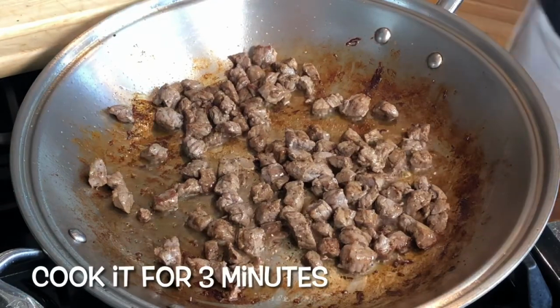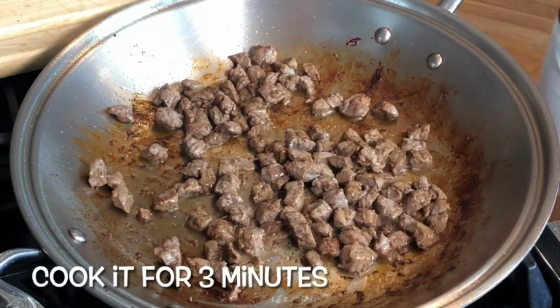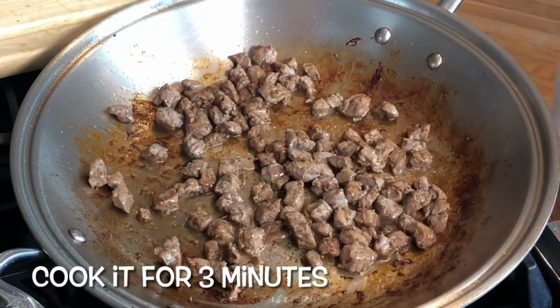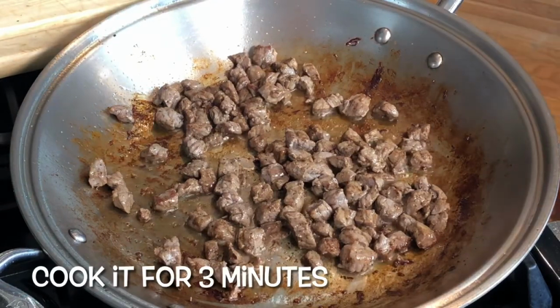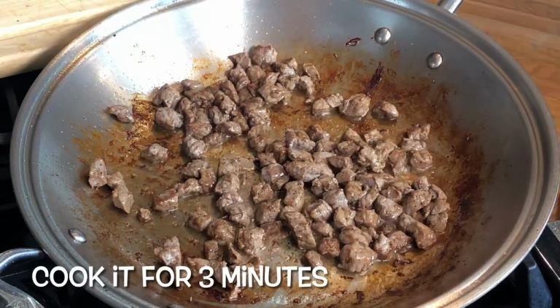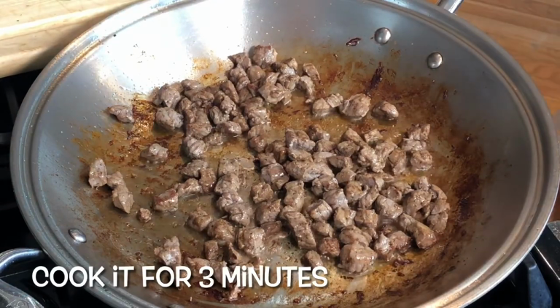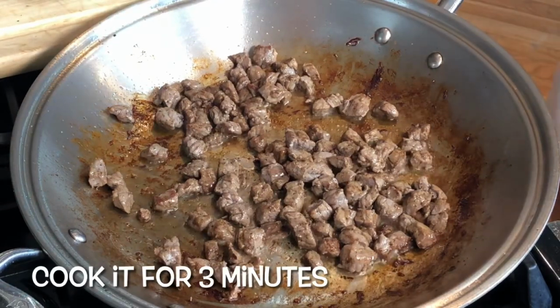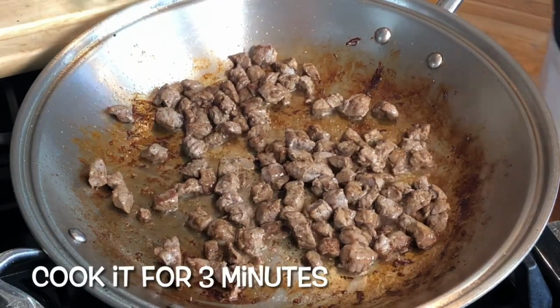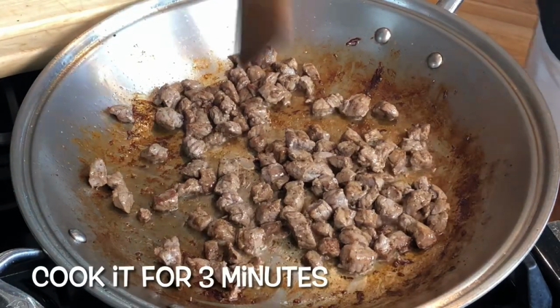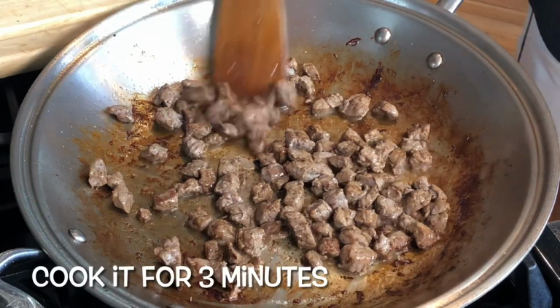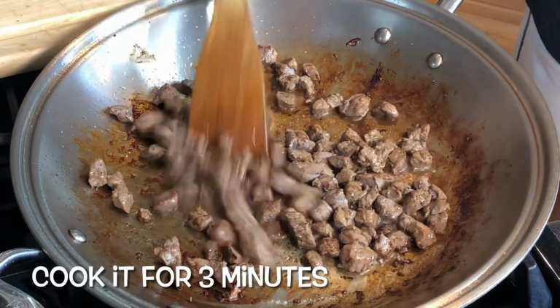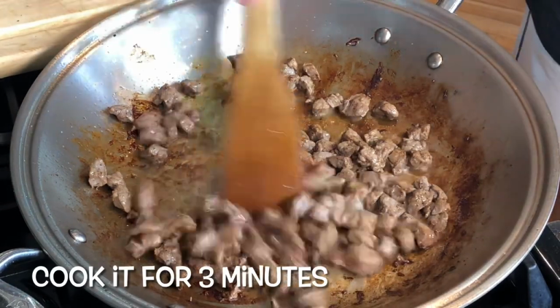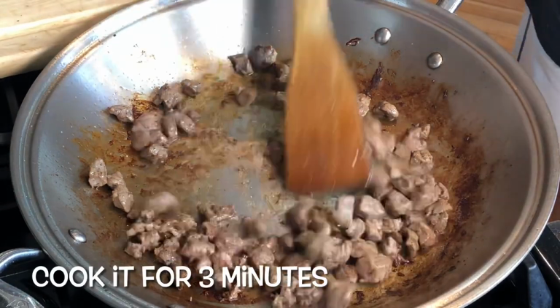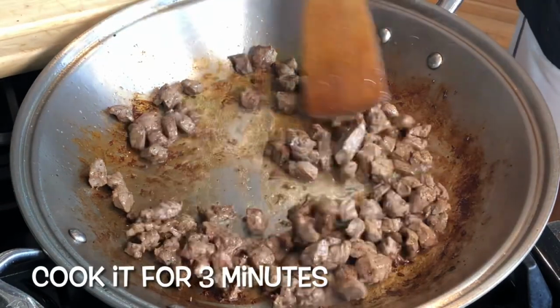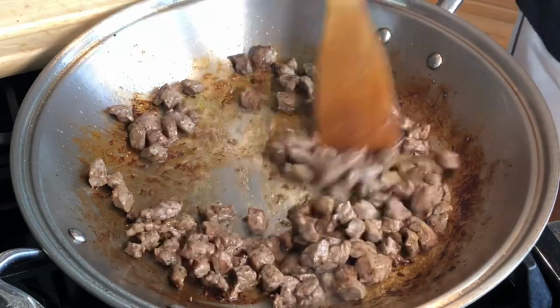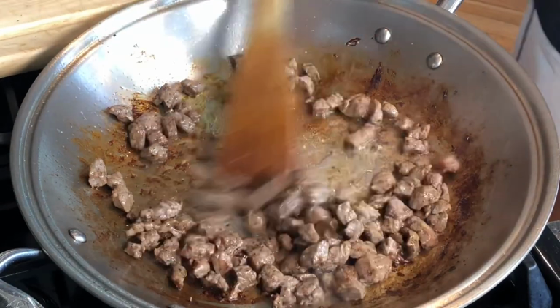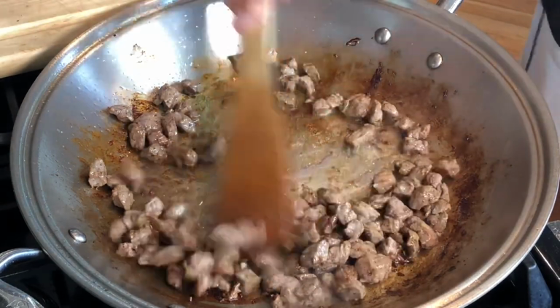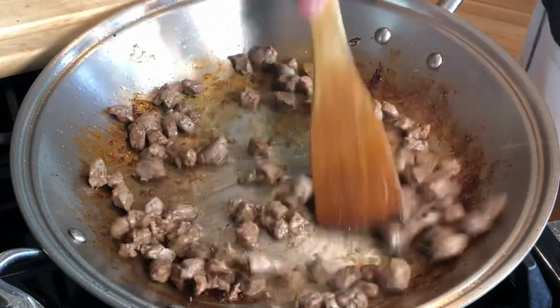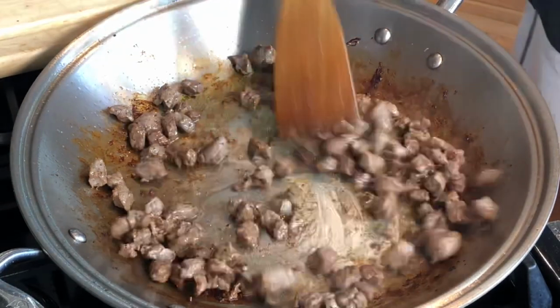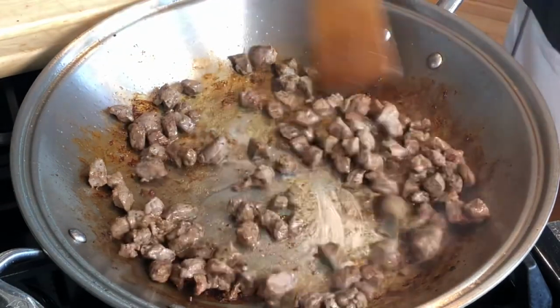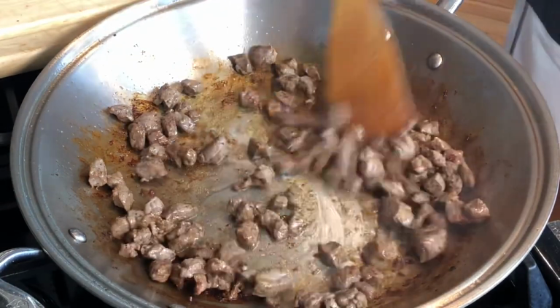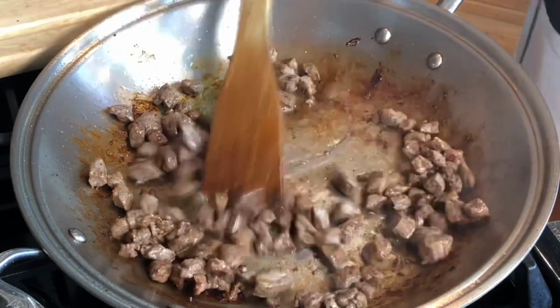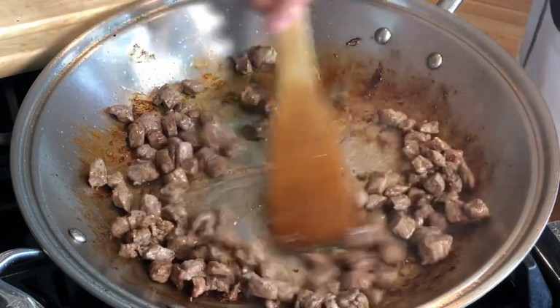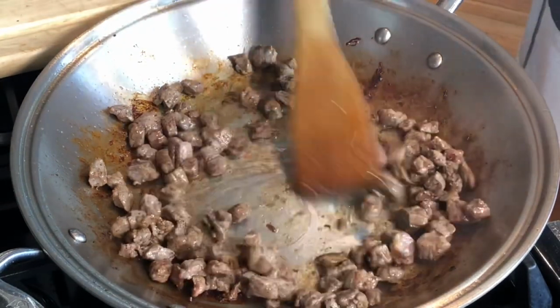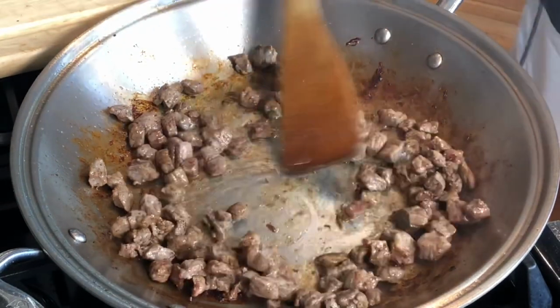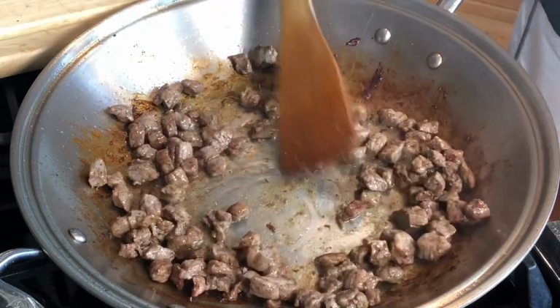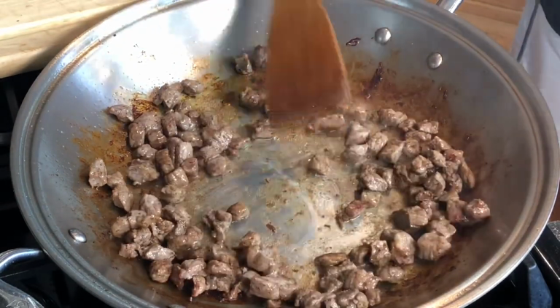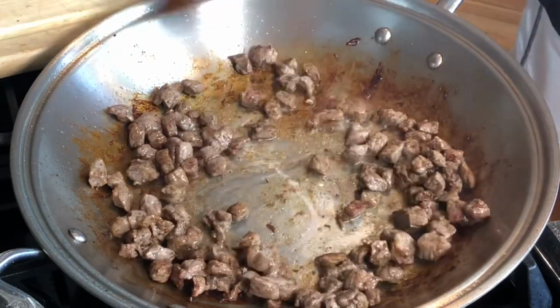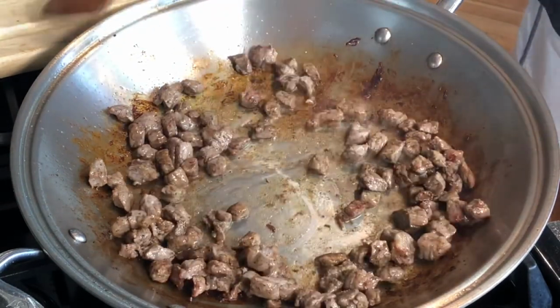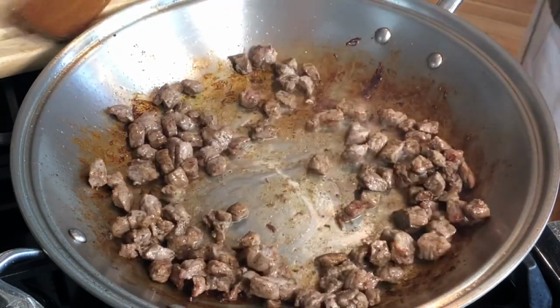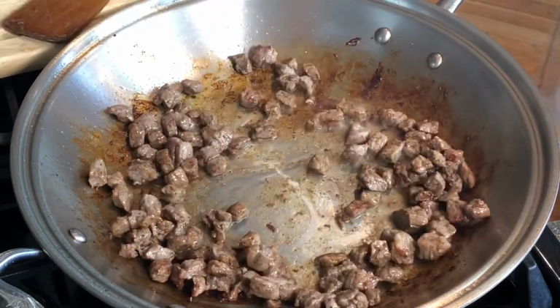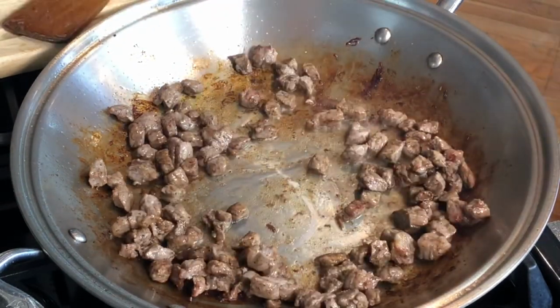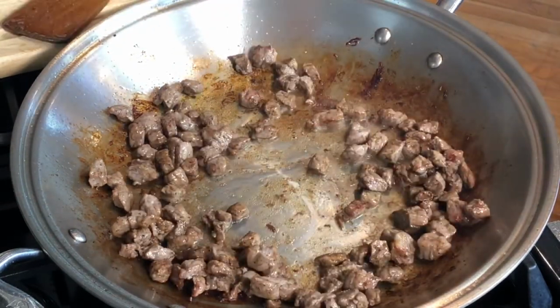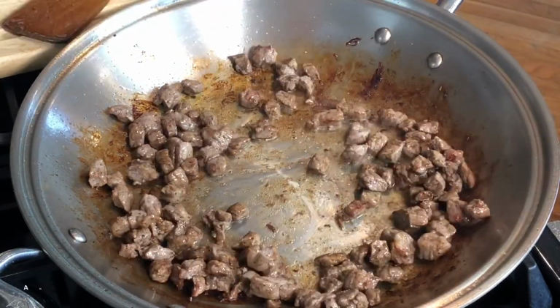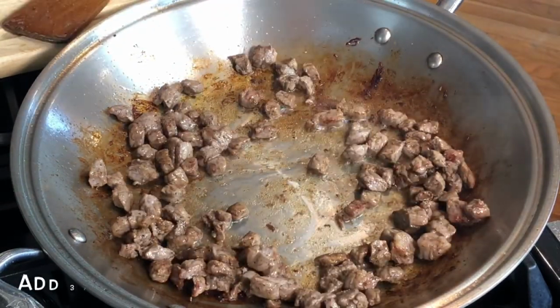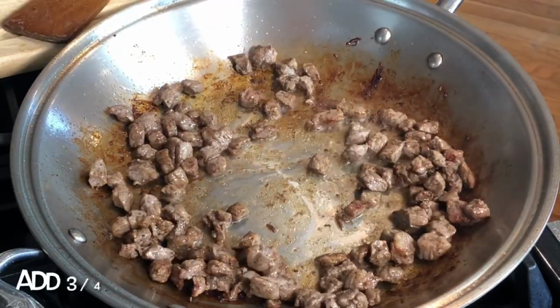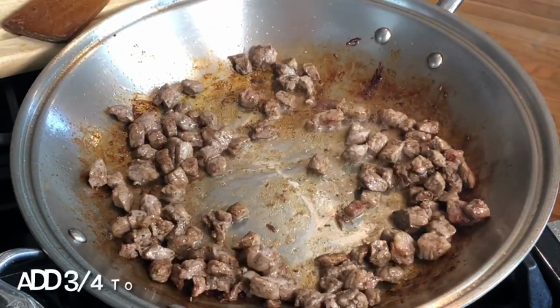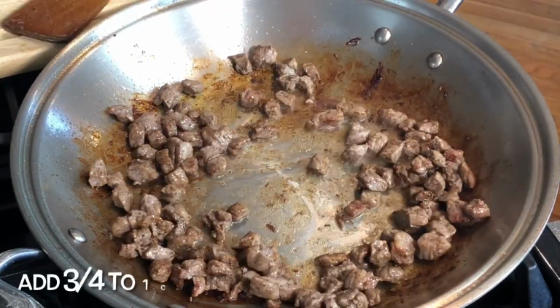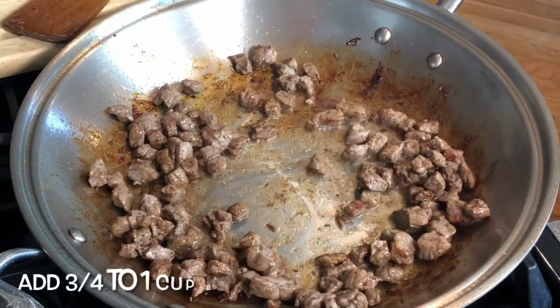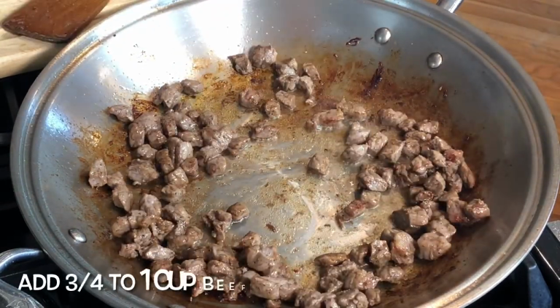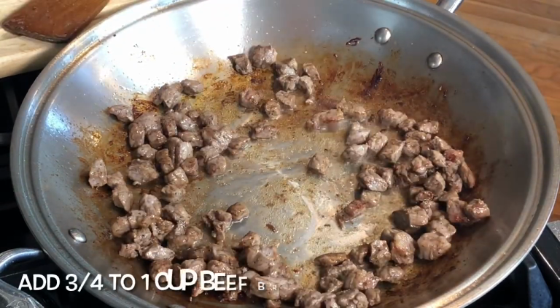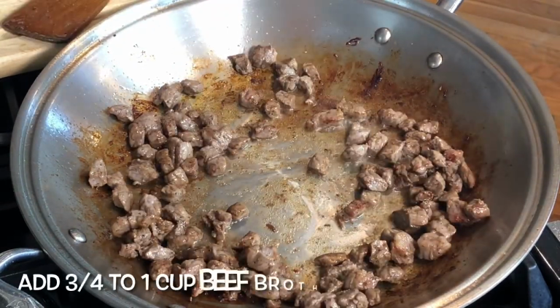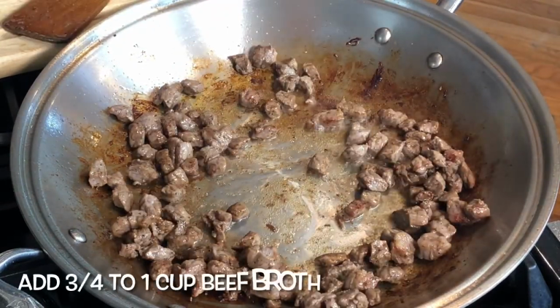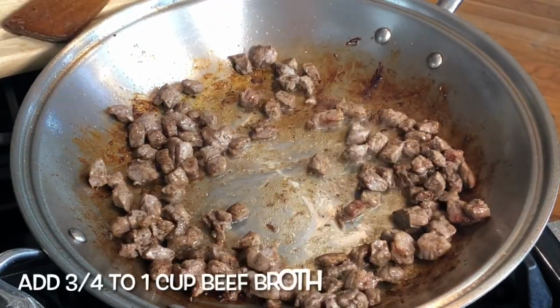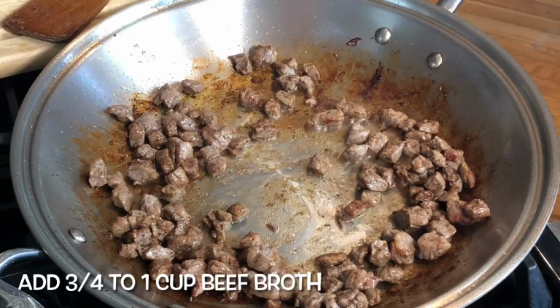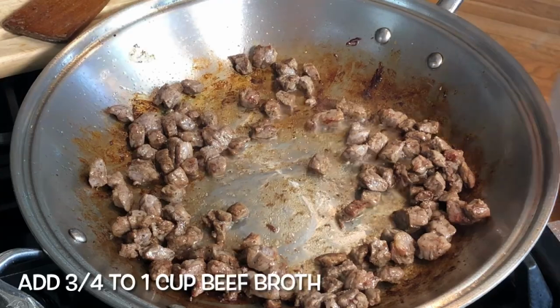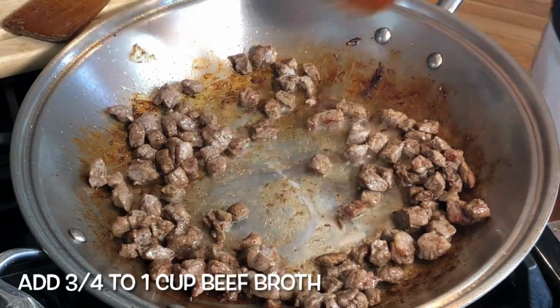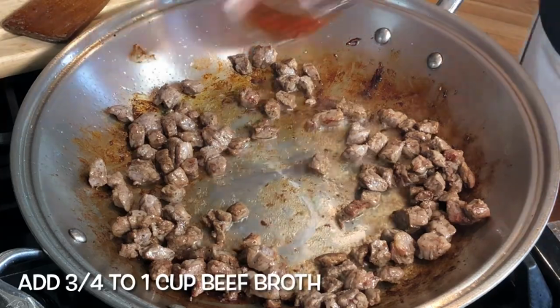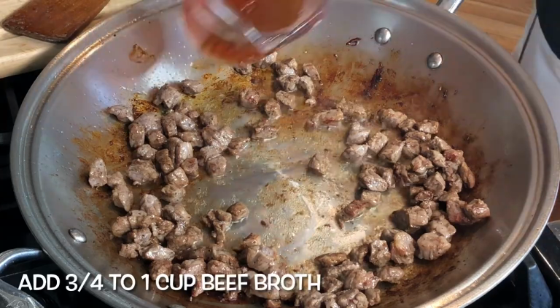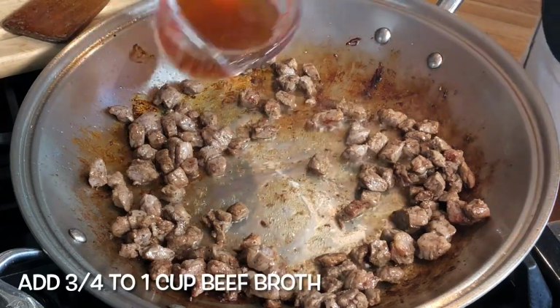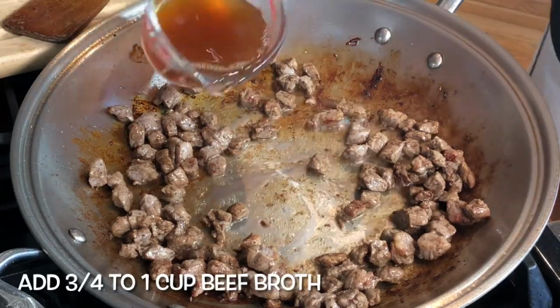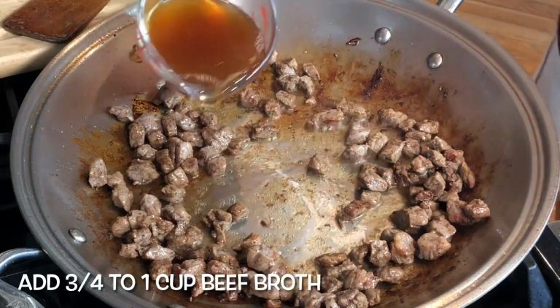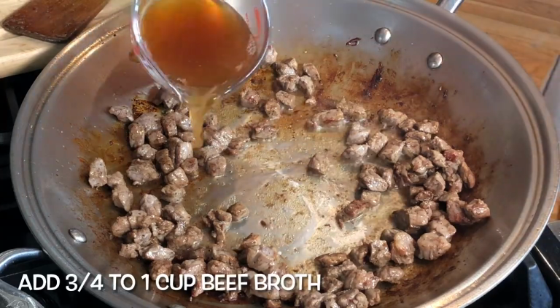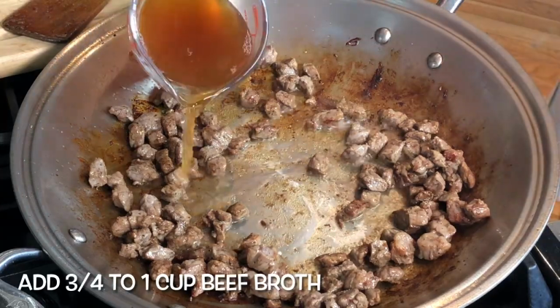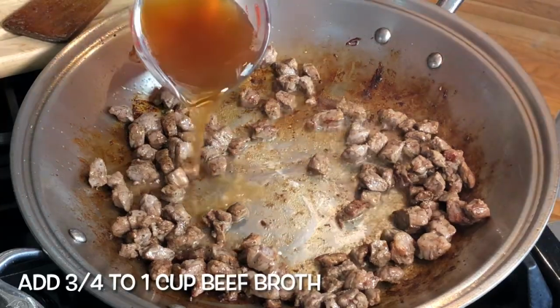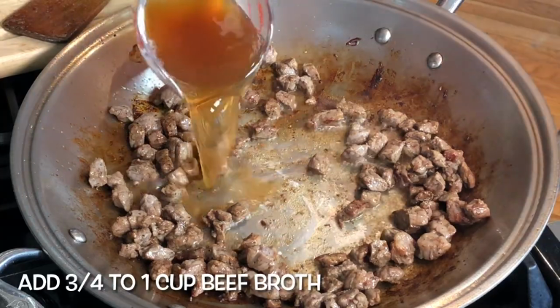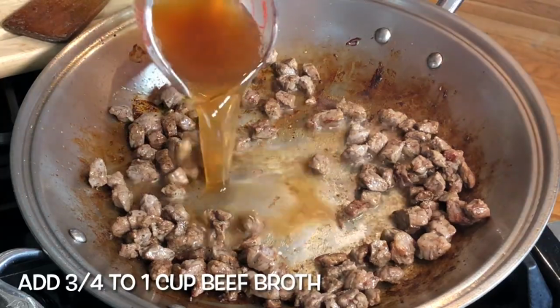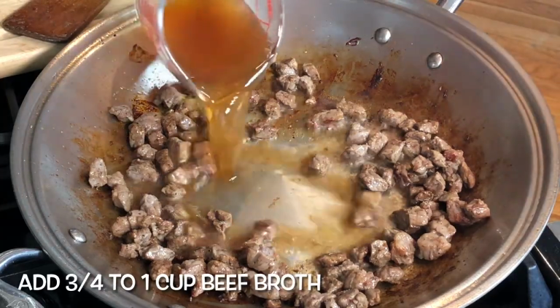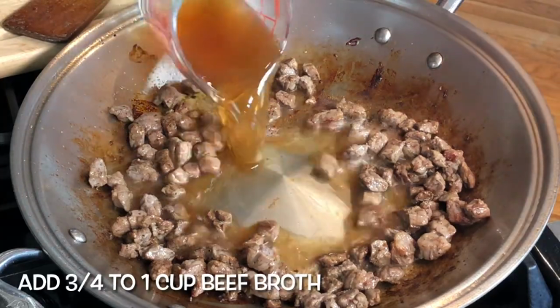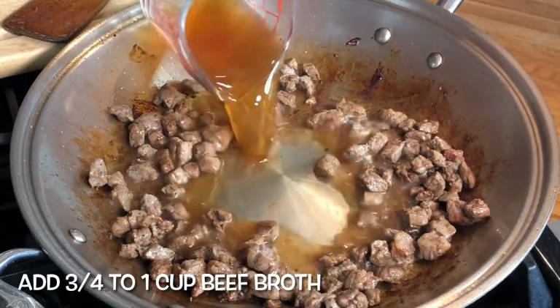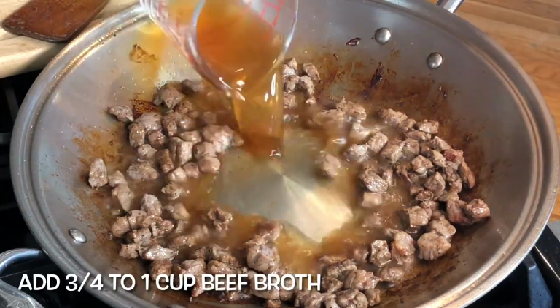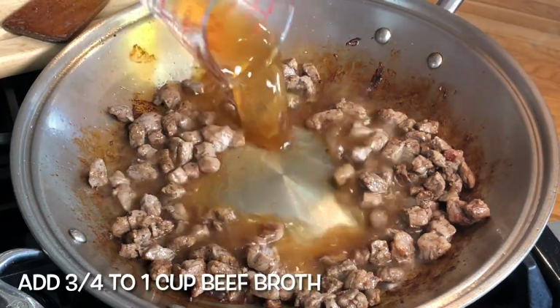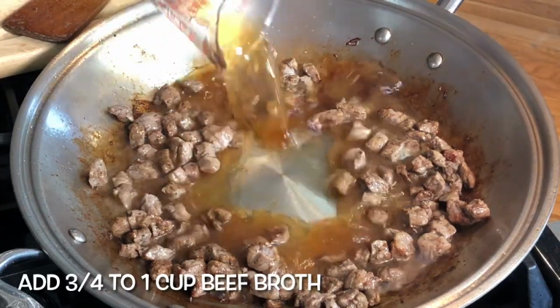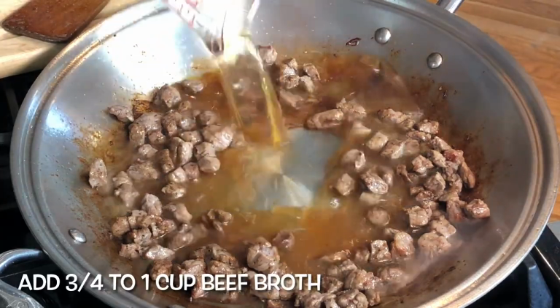With a pinch of salt and a little bit of ground pepper, let's brown the beef. After about three minutes, we are adding three-quarter cup of beef broth.